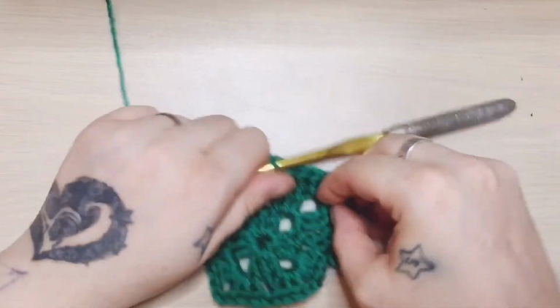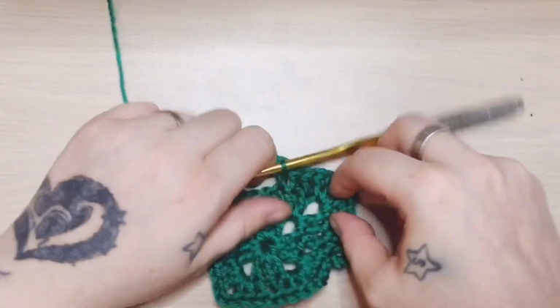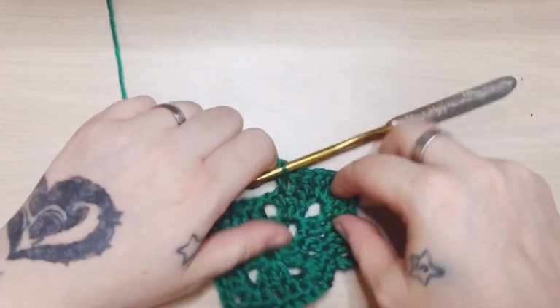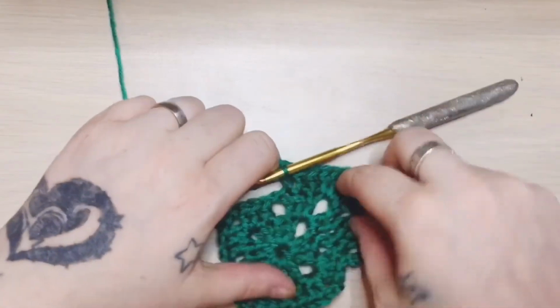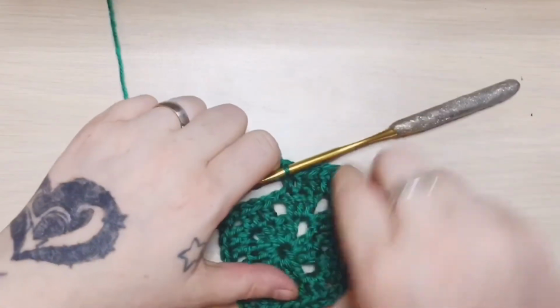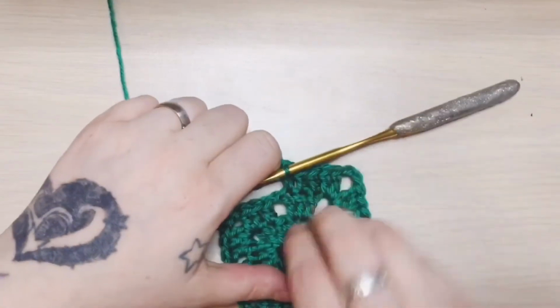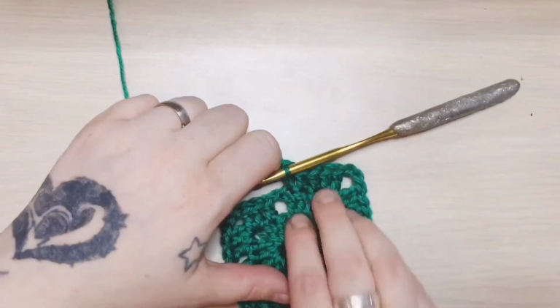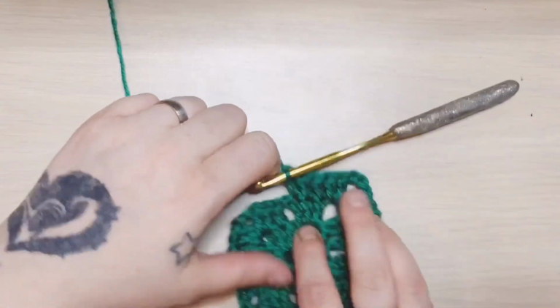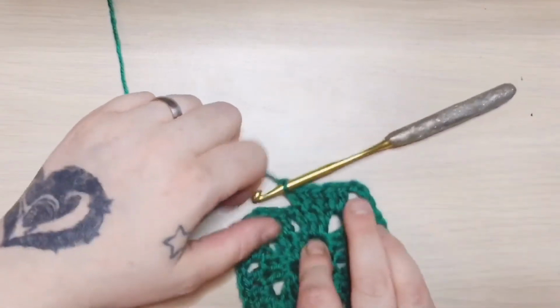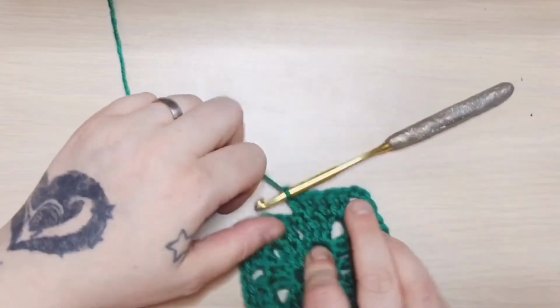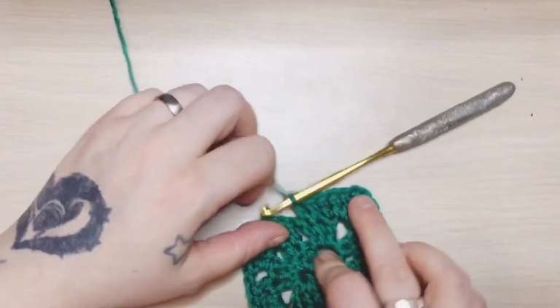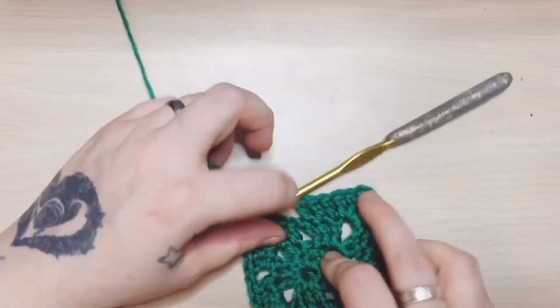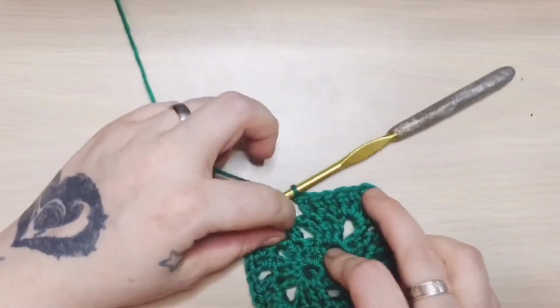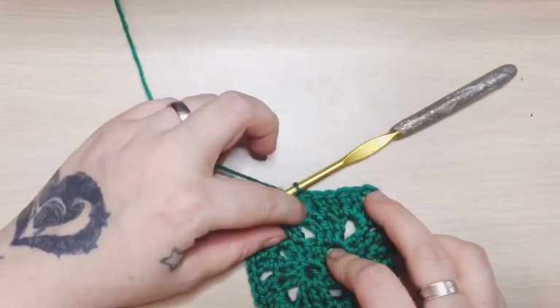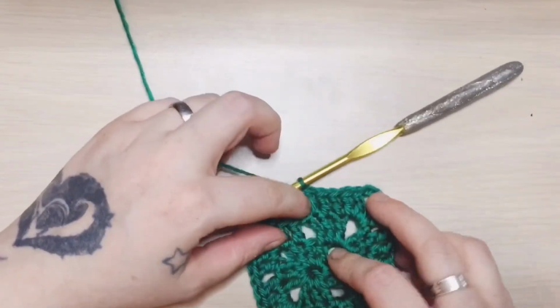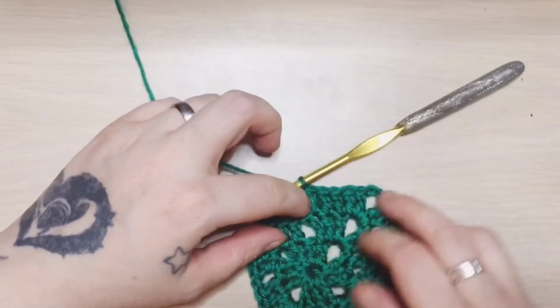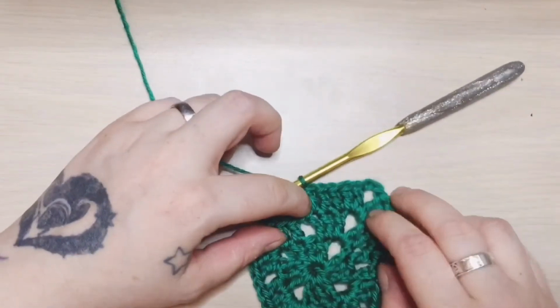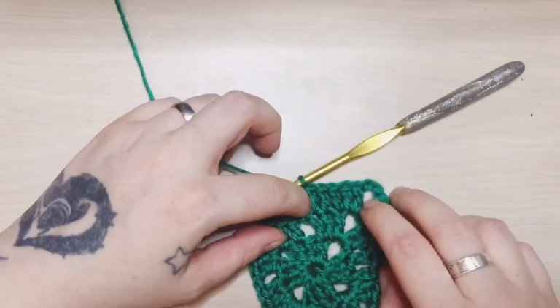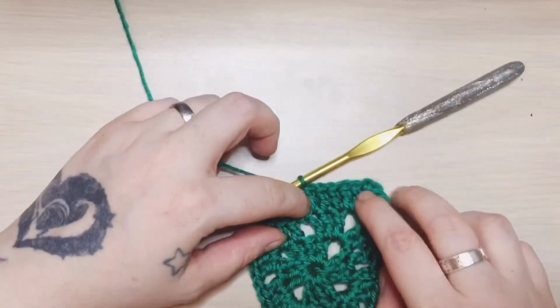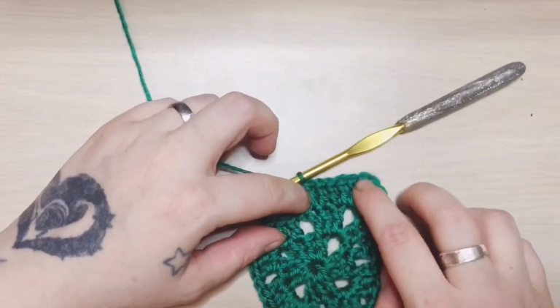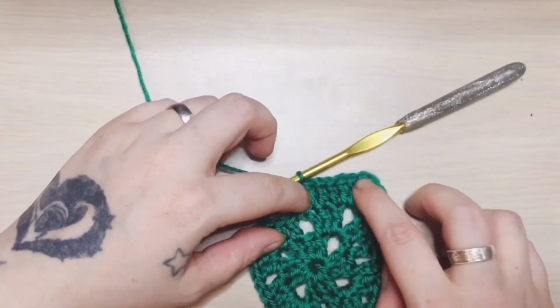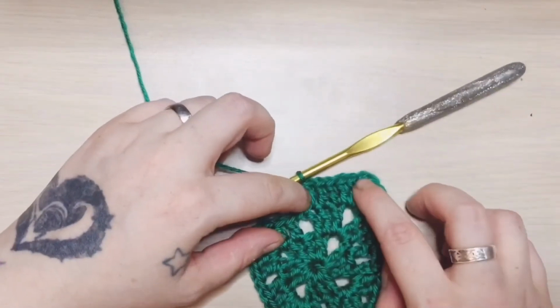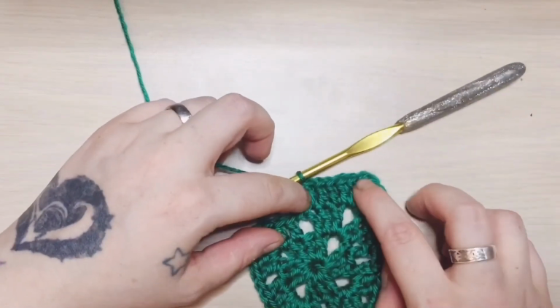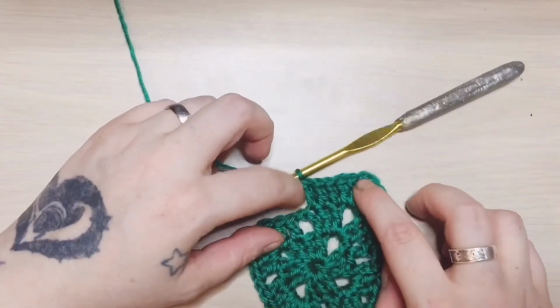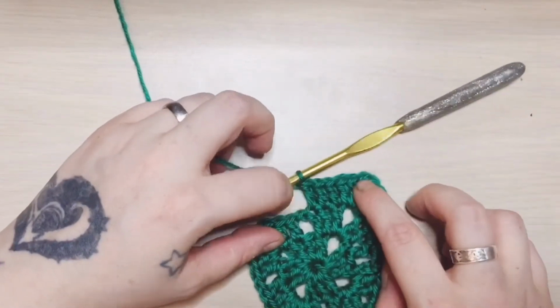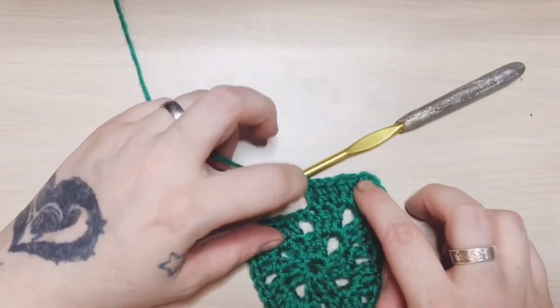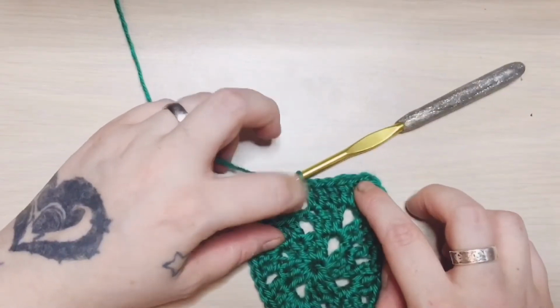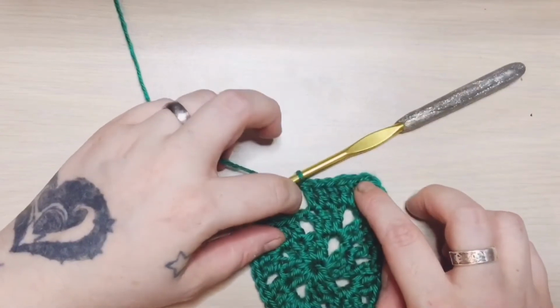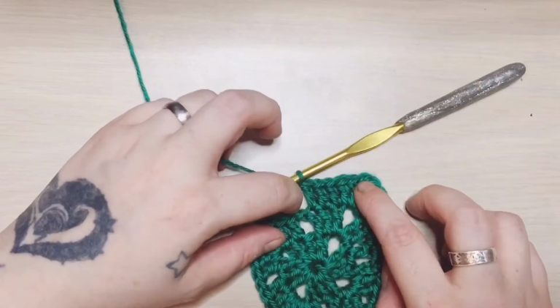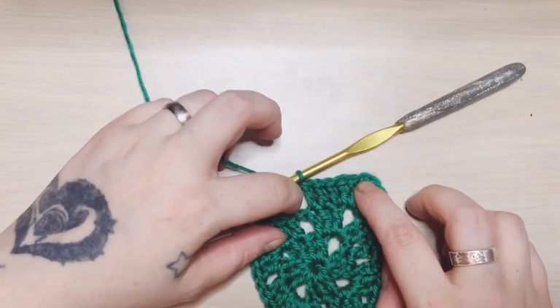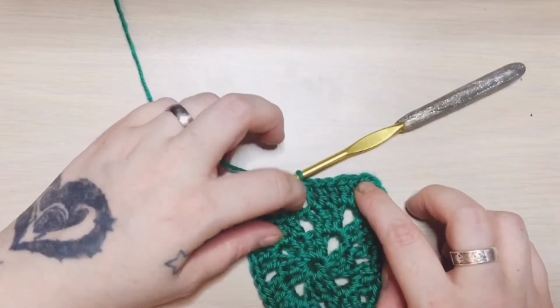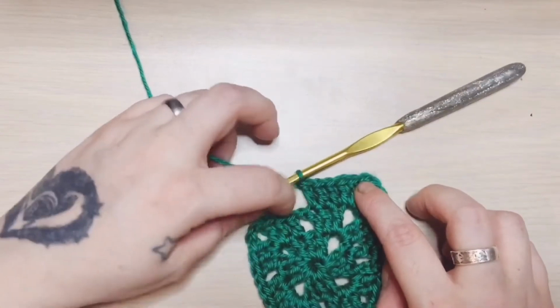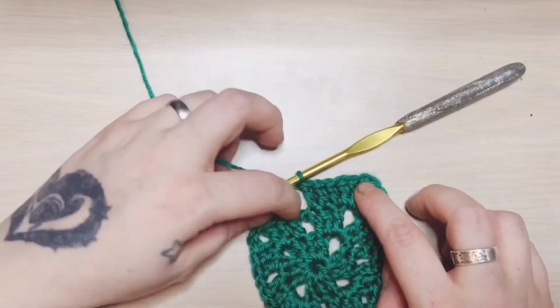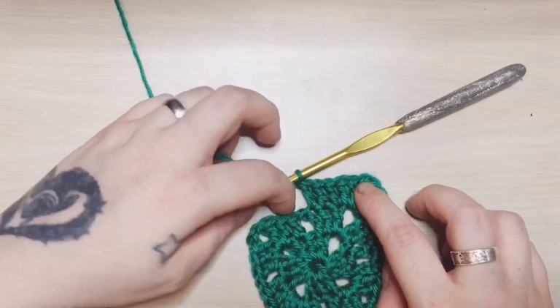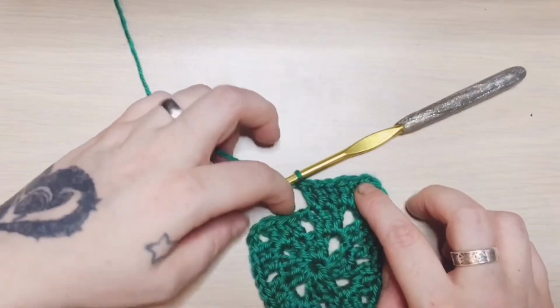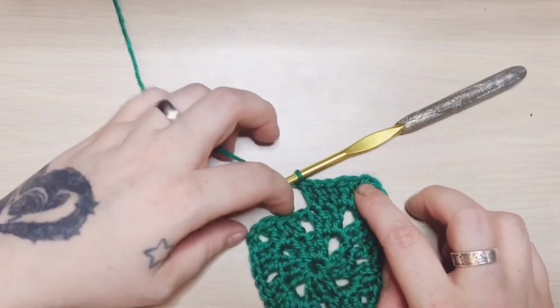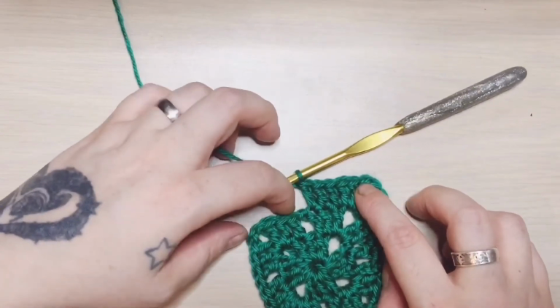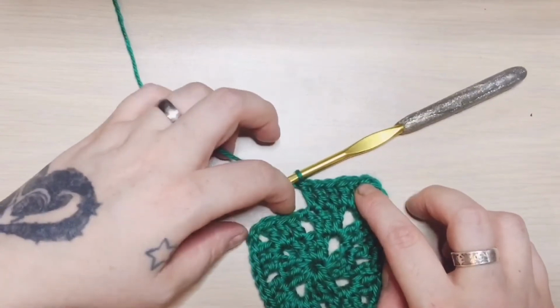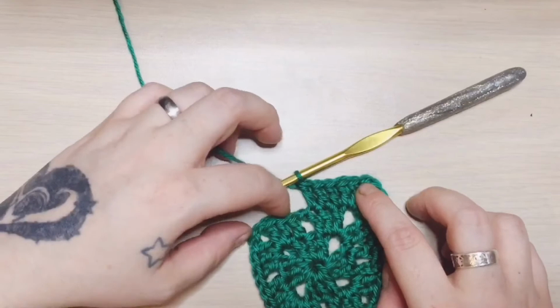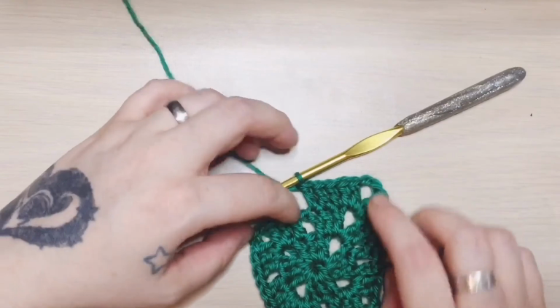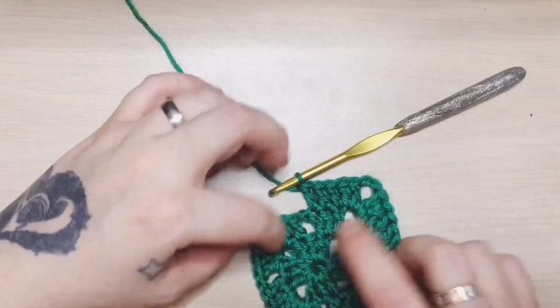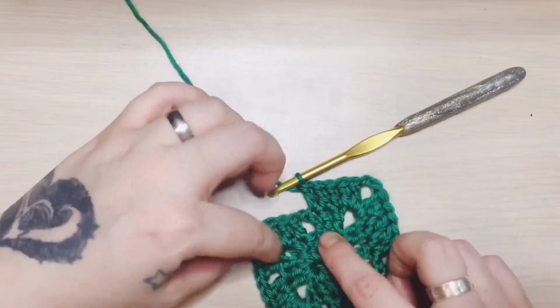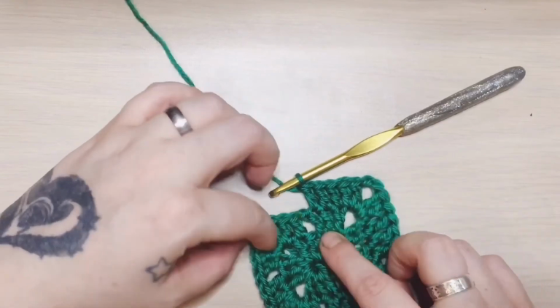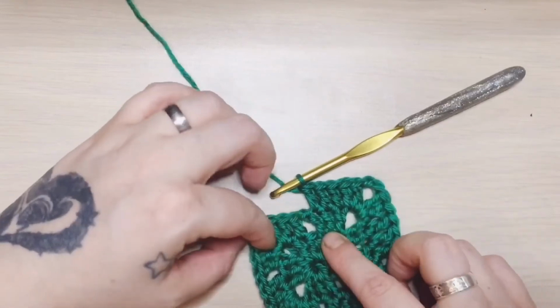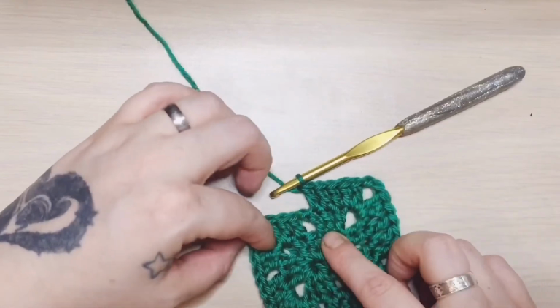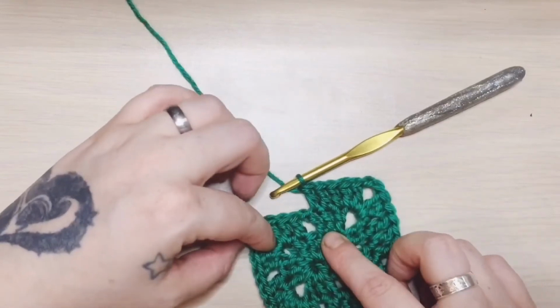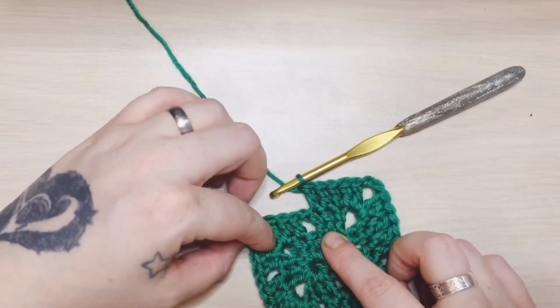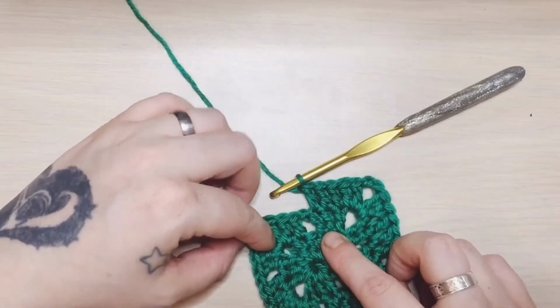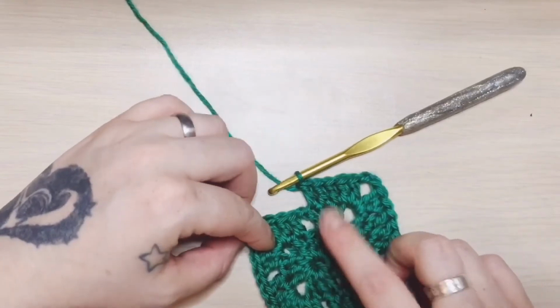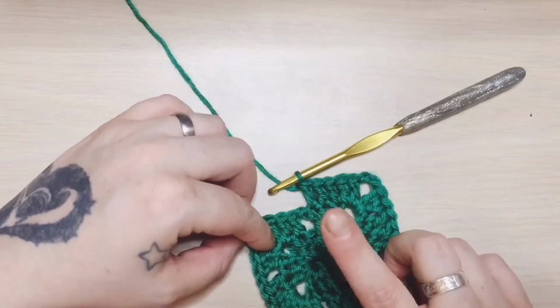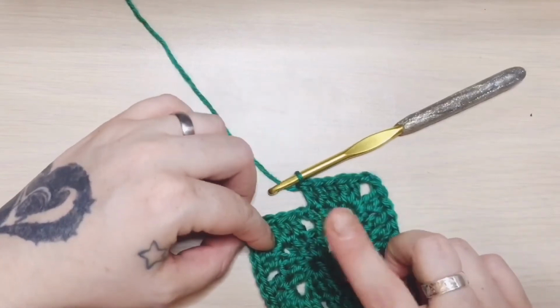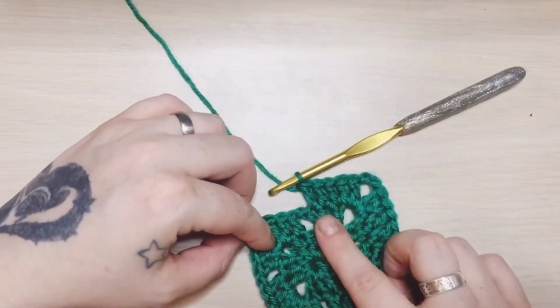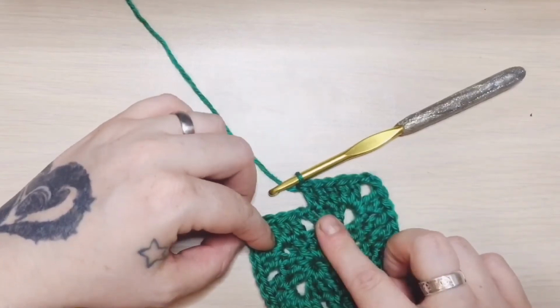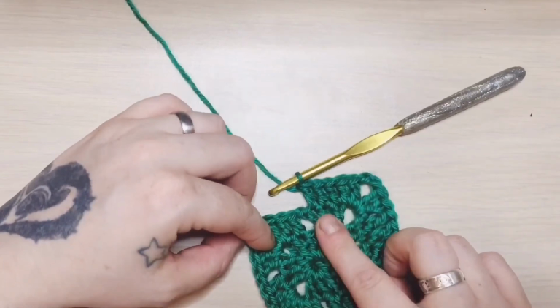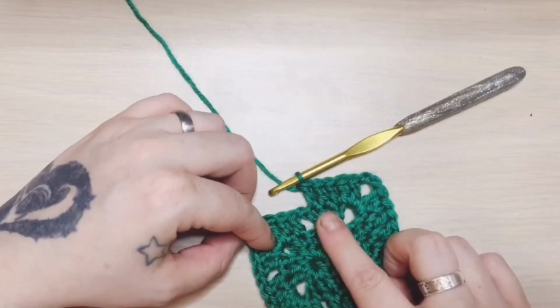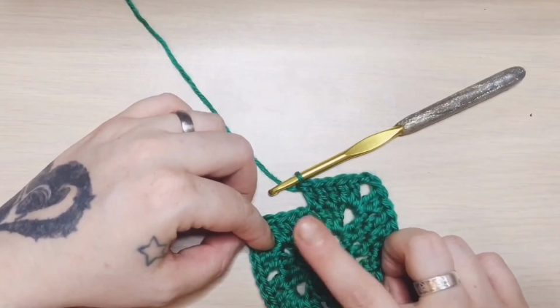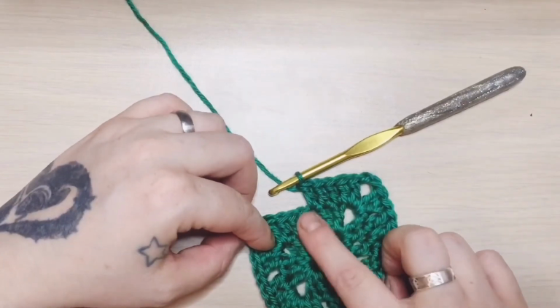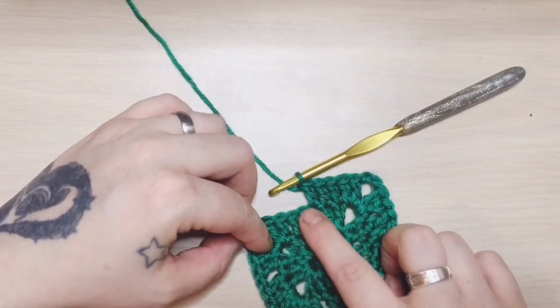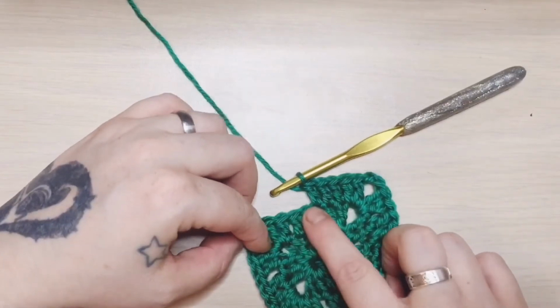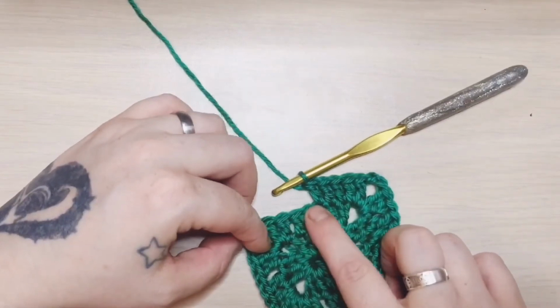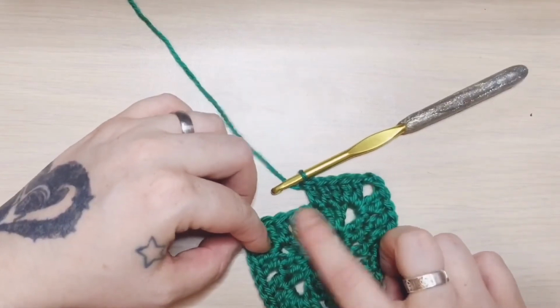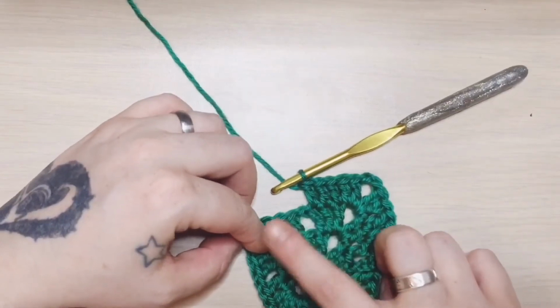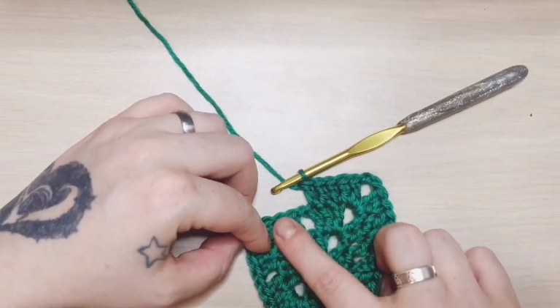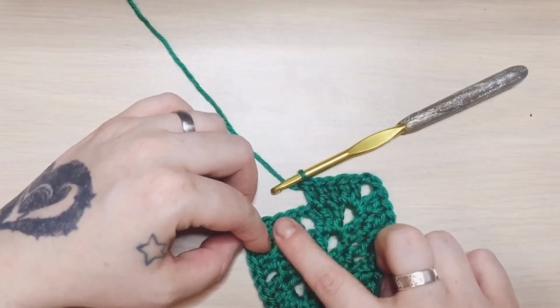For this row, you are going to have five, chain one, and then five. This one was three, chain one, and then three.